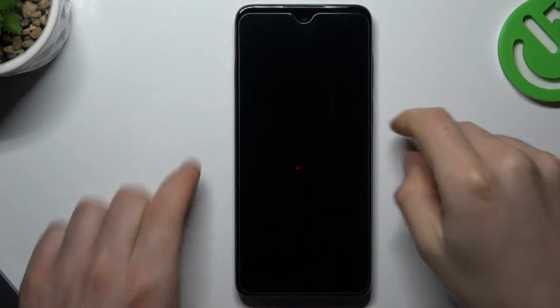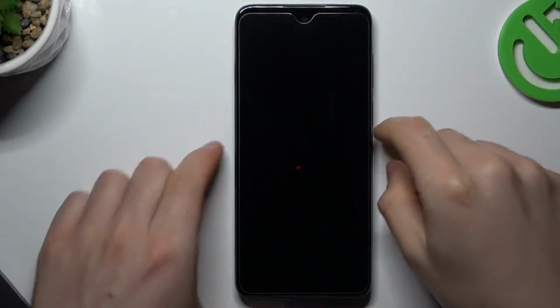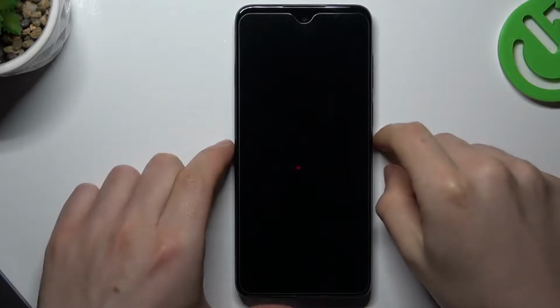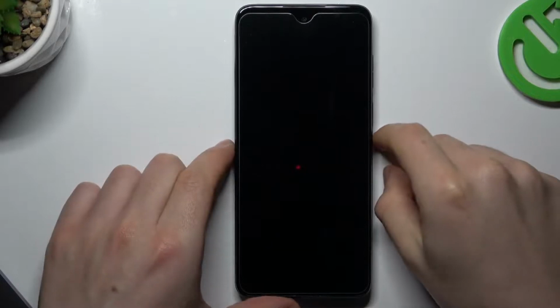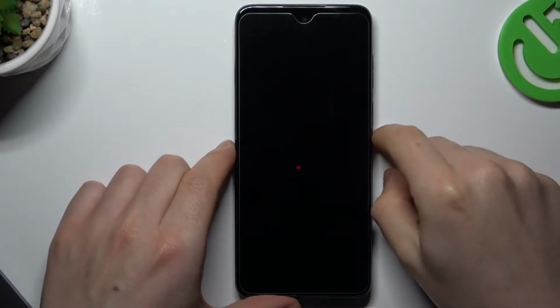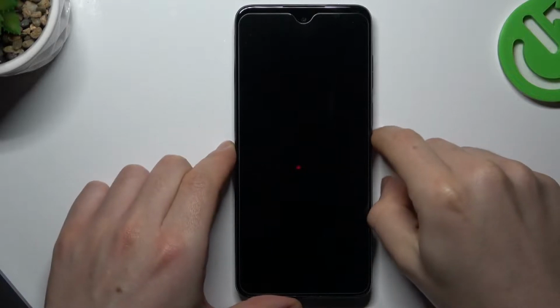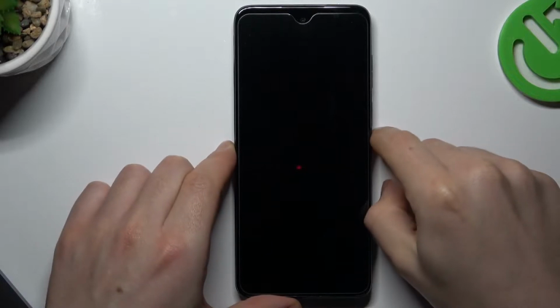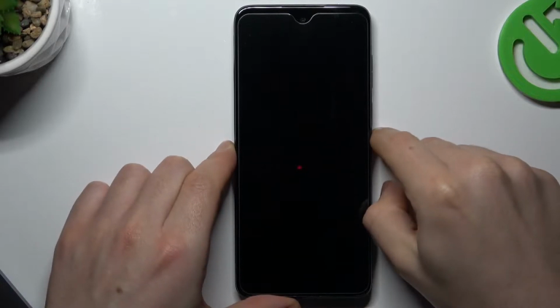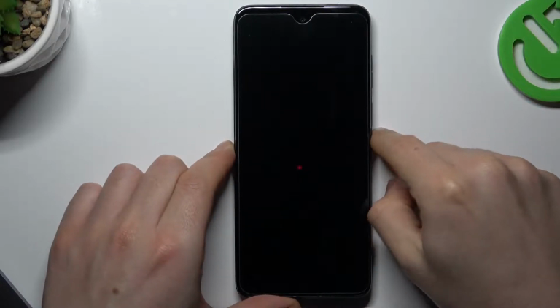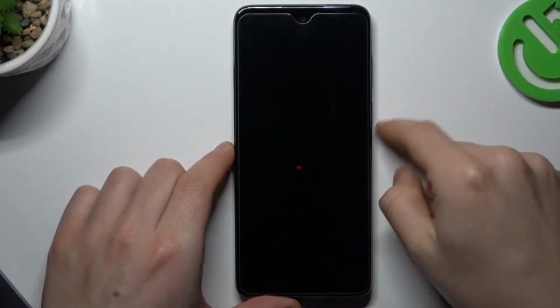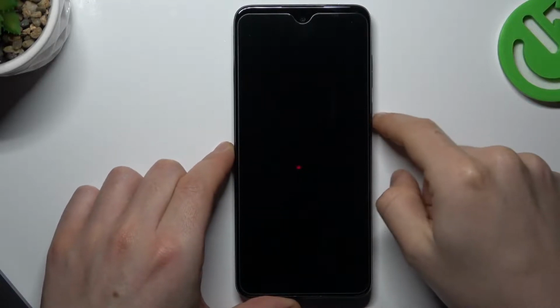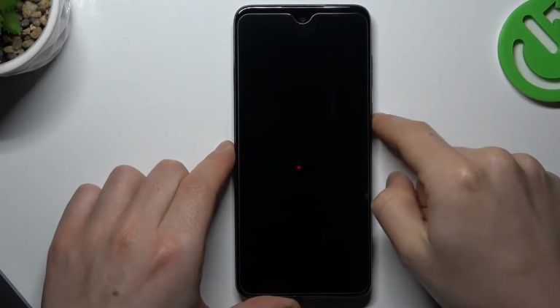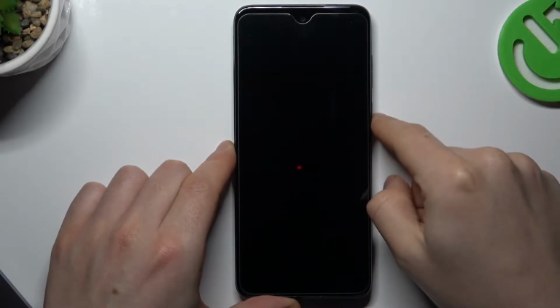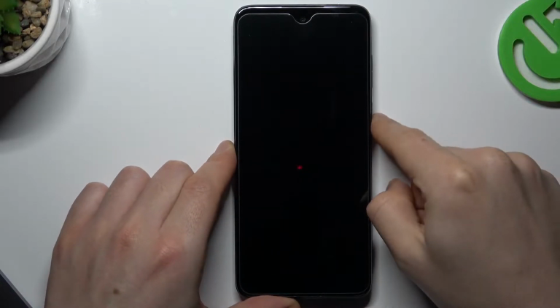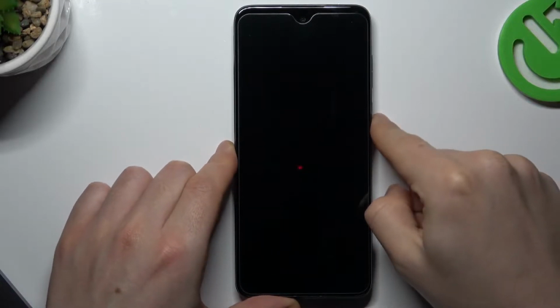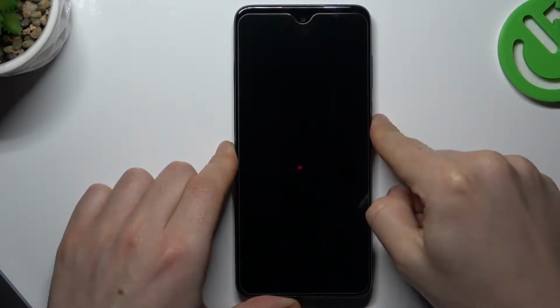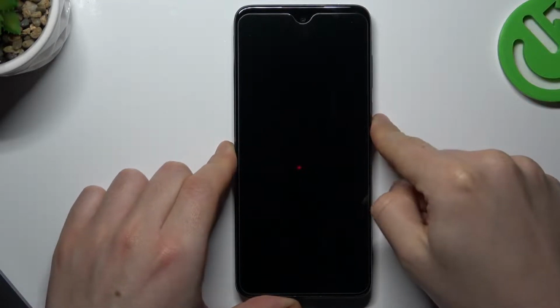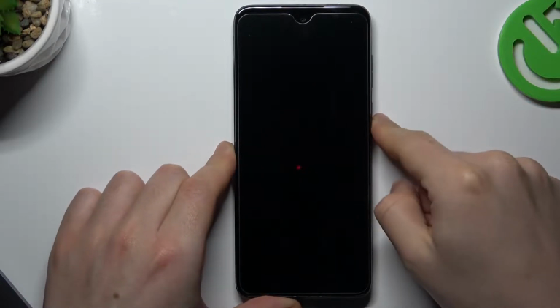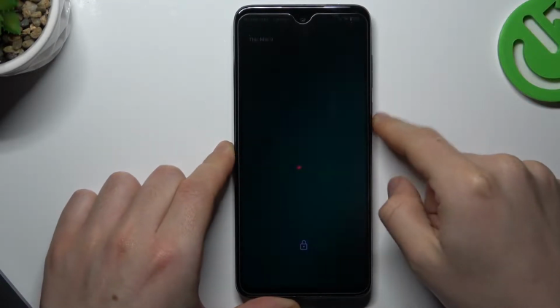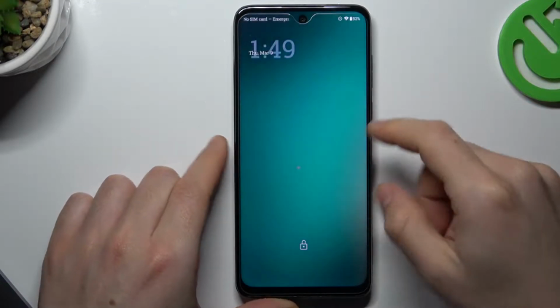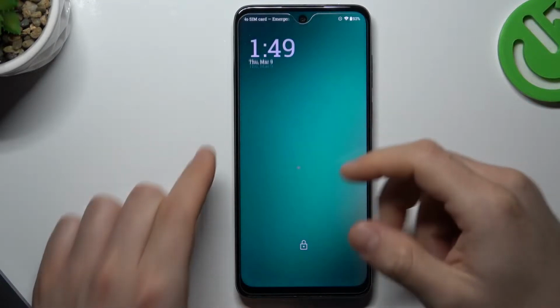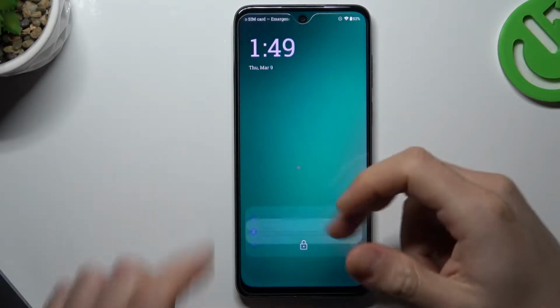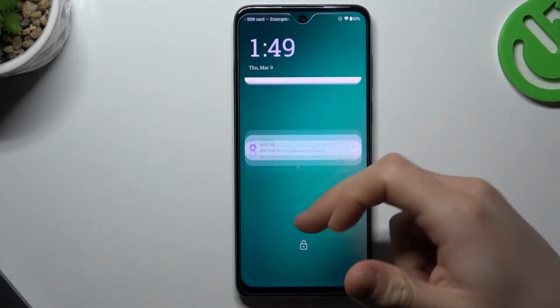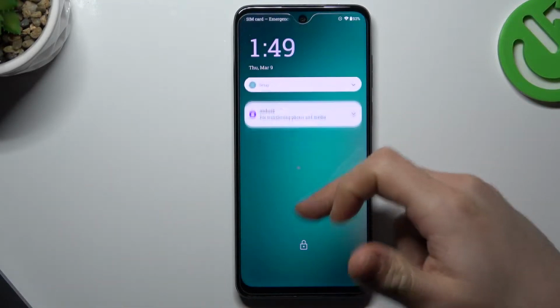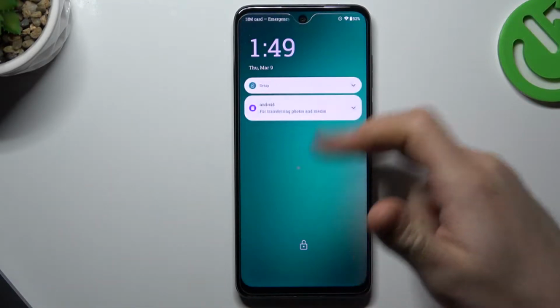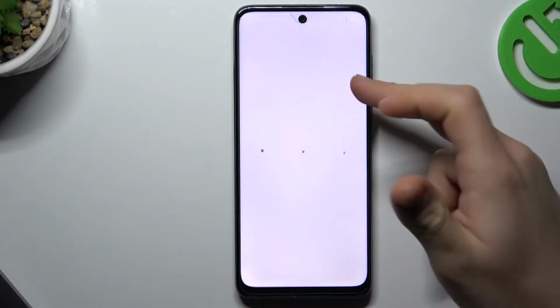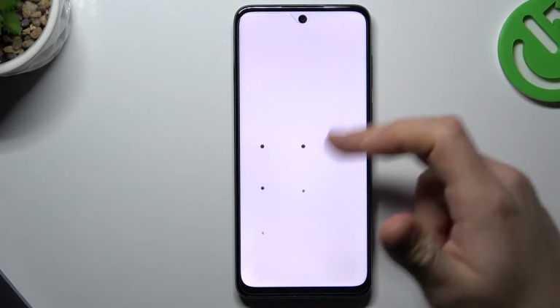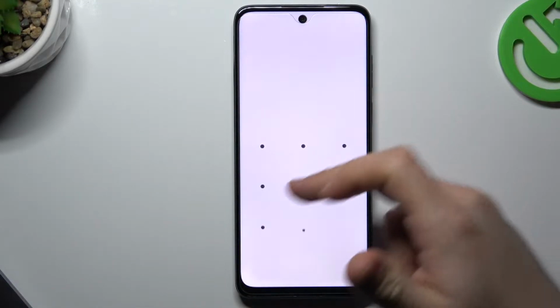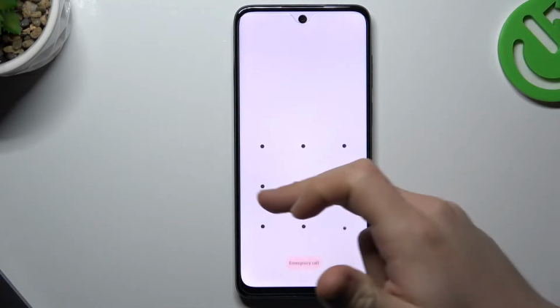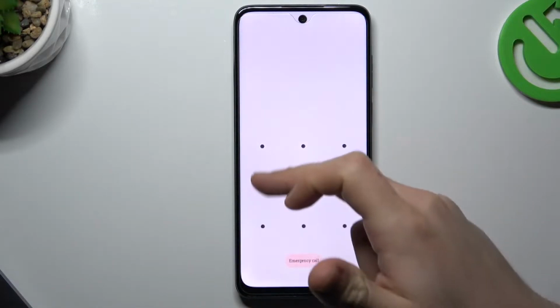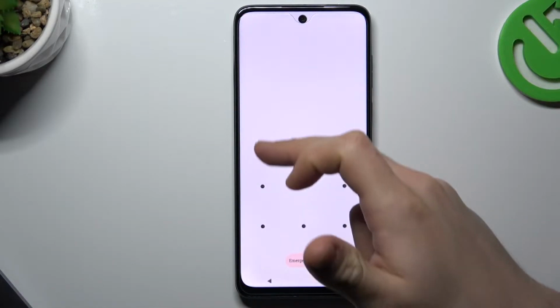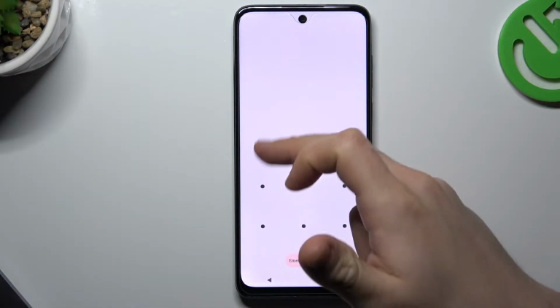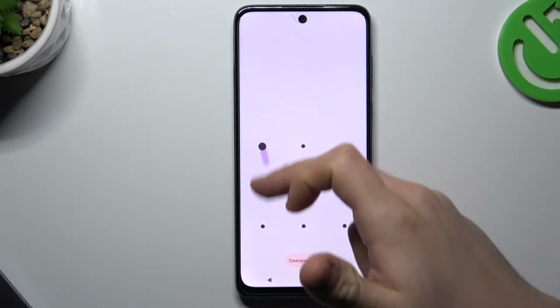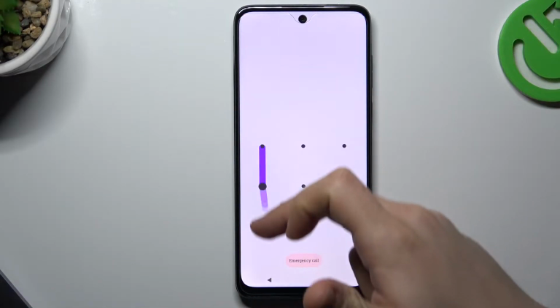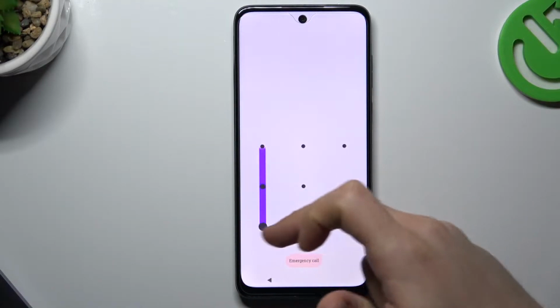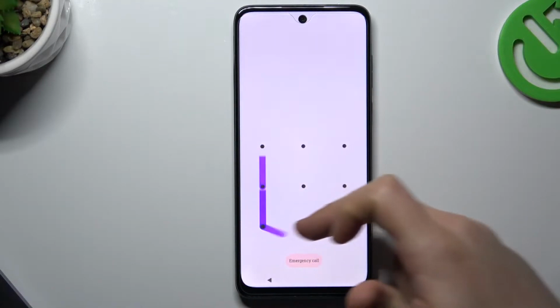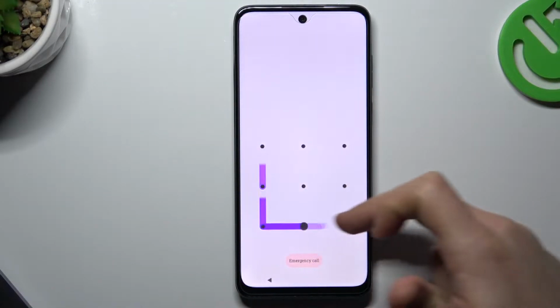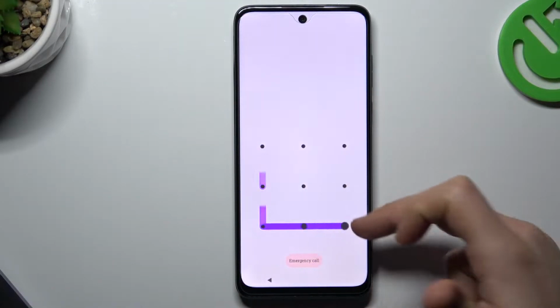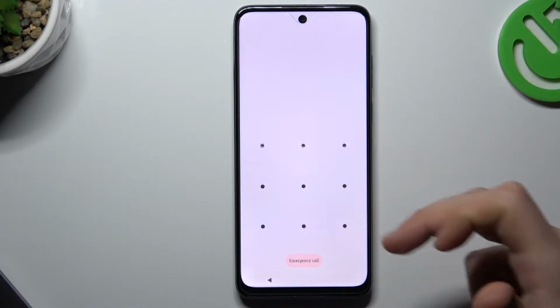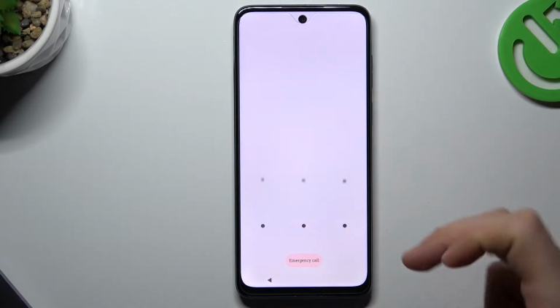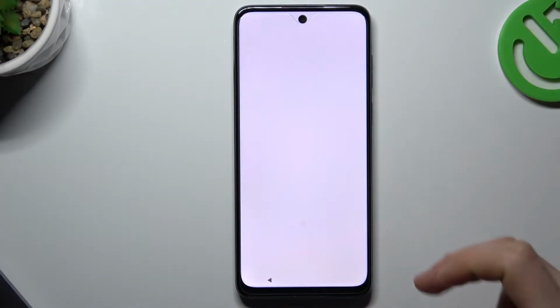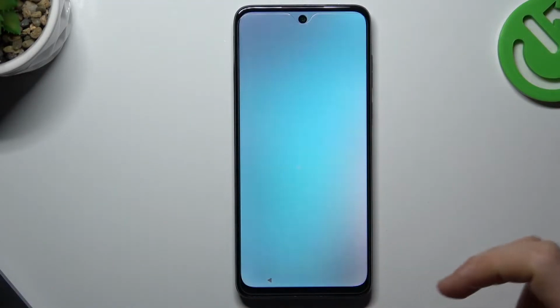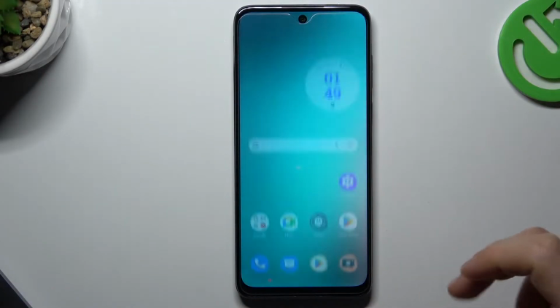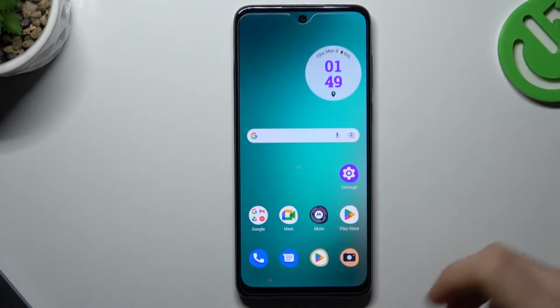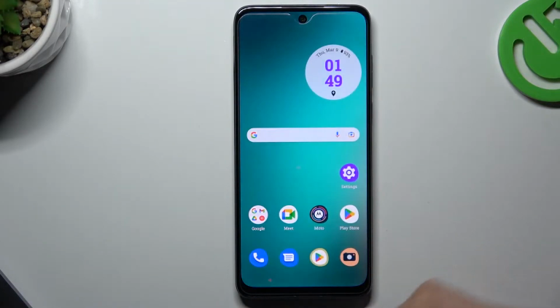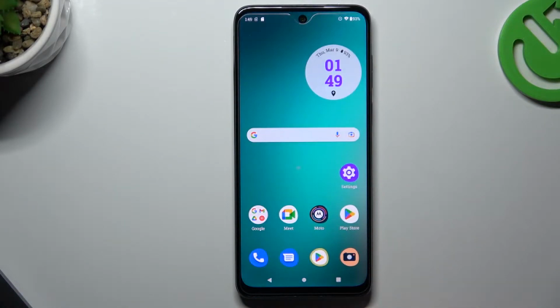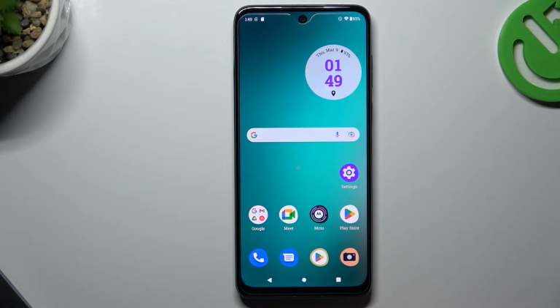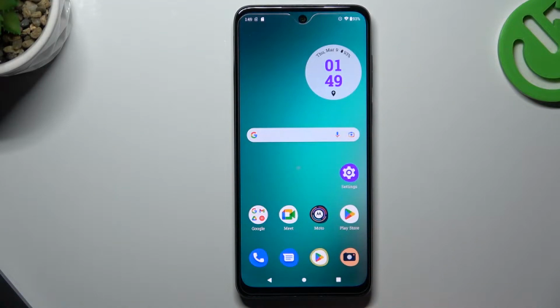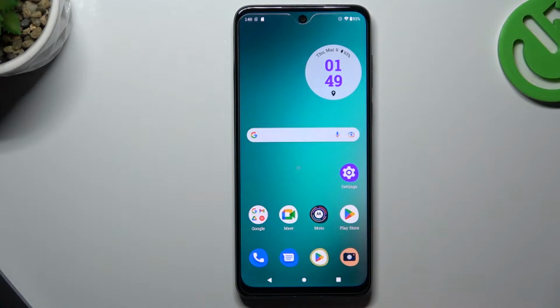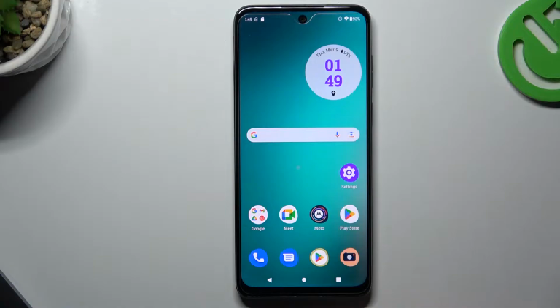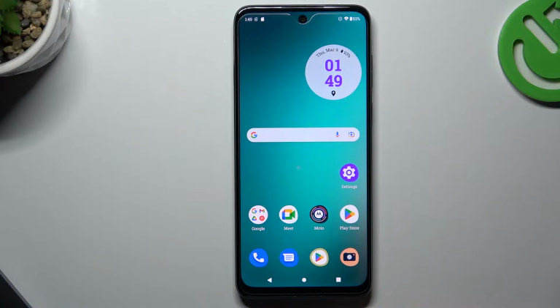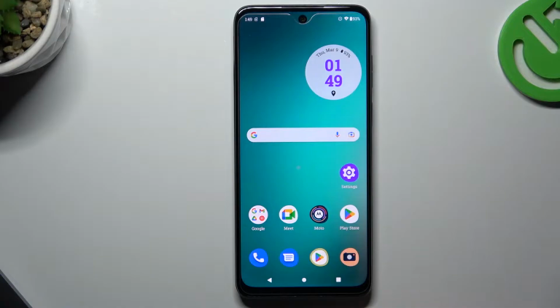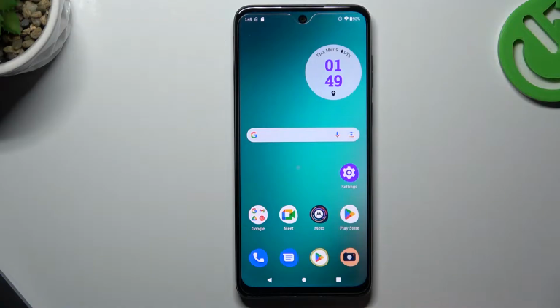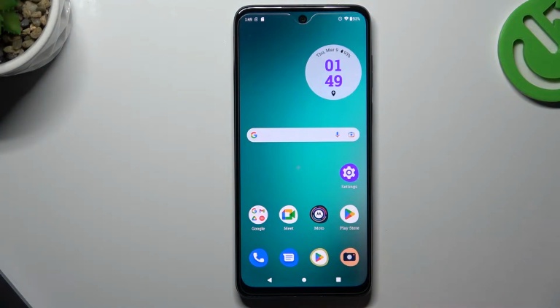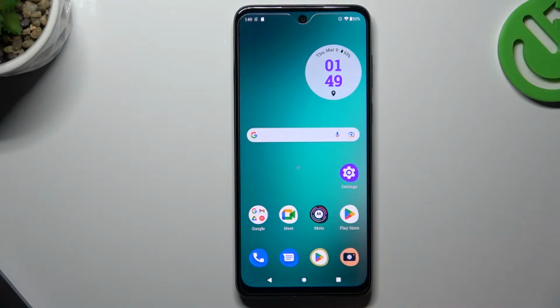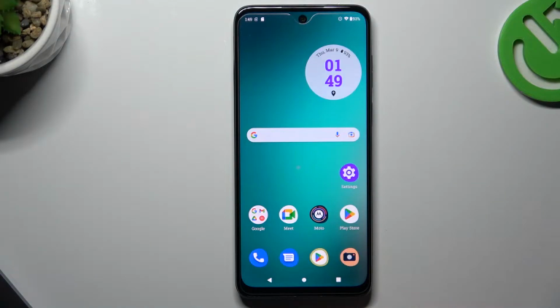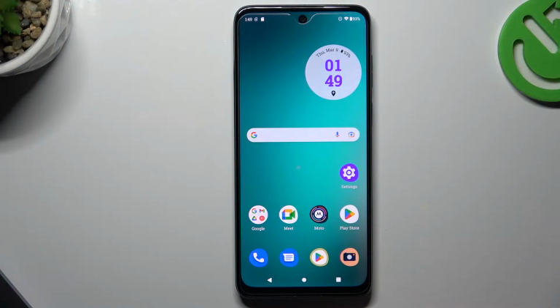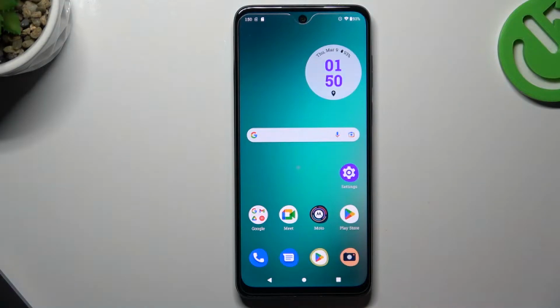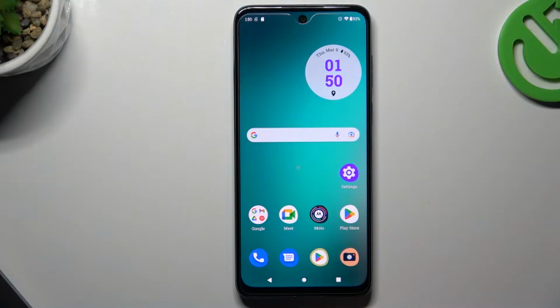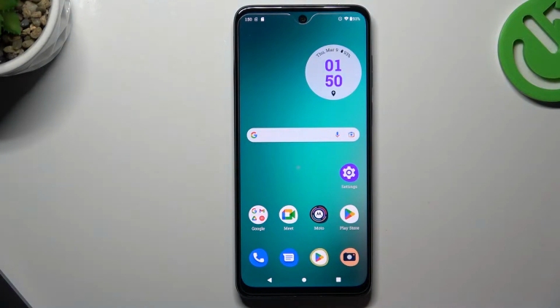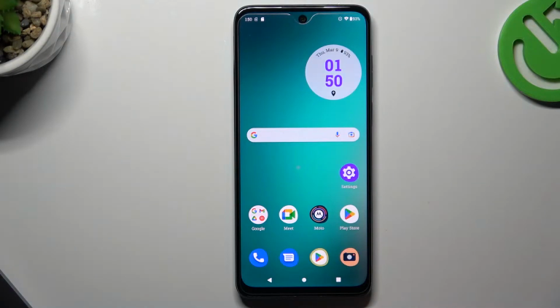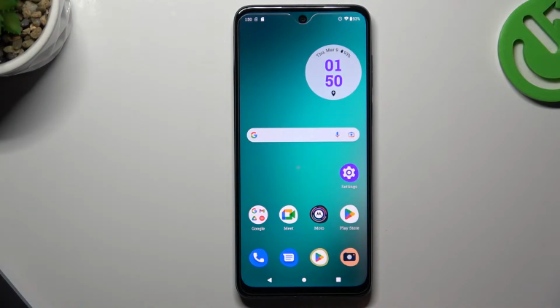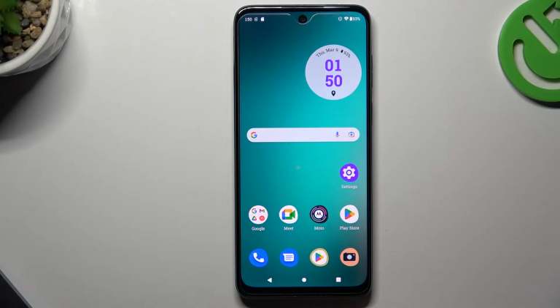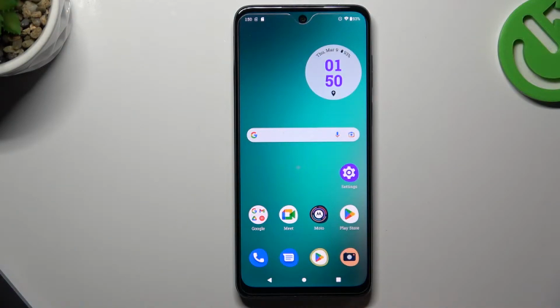Hello guys and welcome to the channel. Today I'm going to show you how you can use Google Pay on your Motorola device.